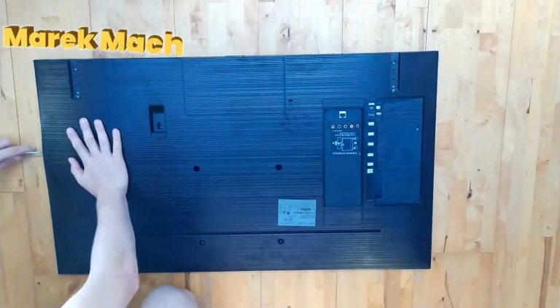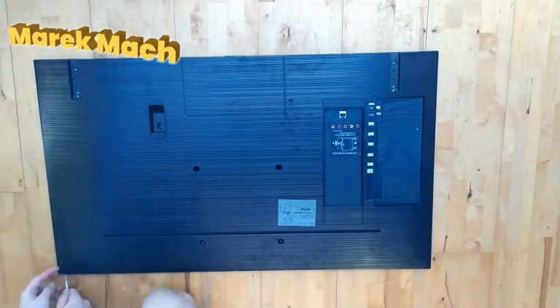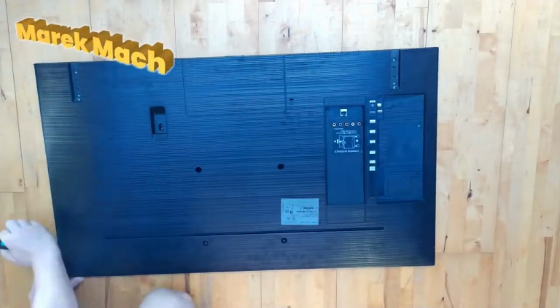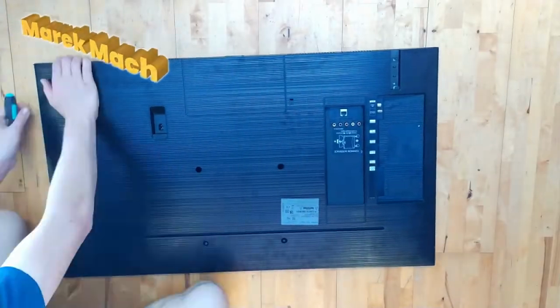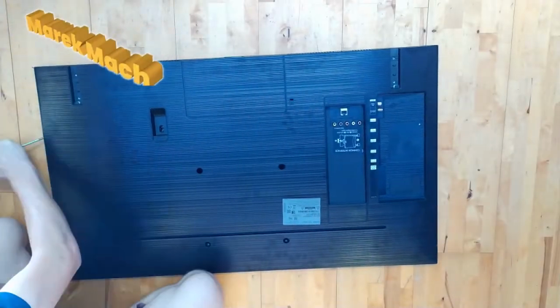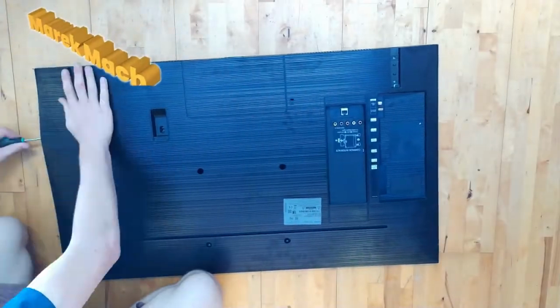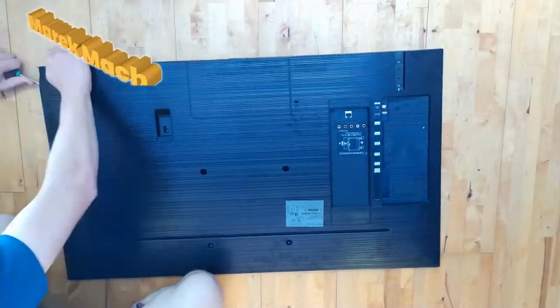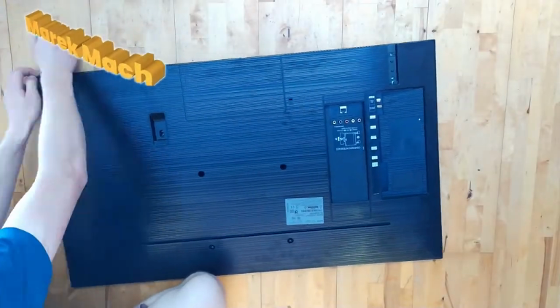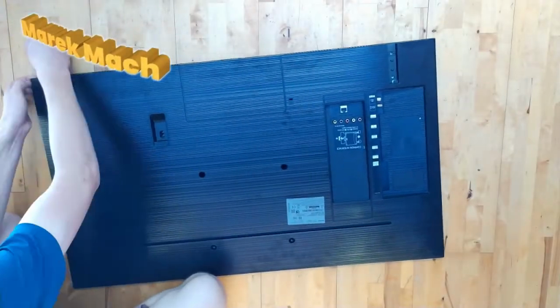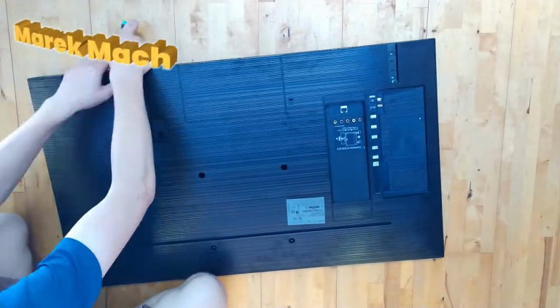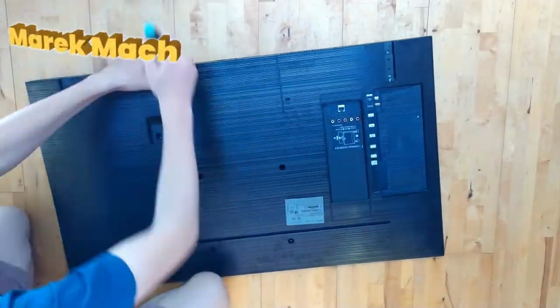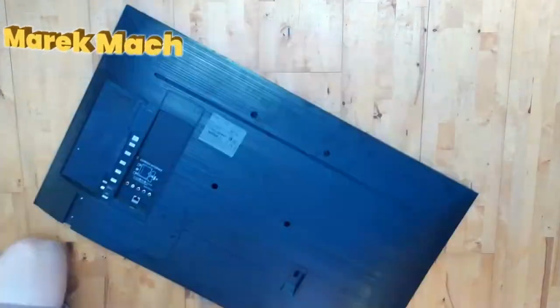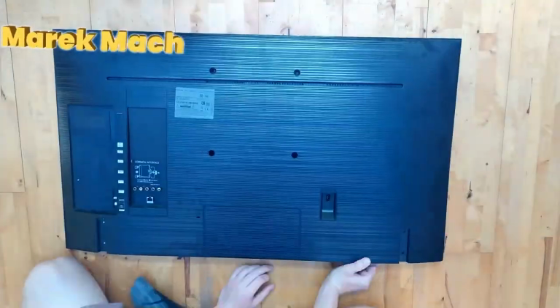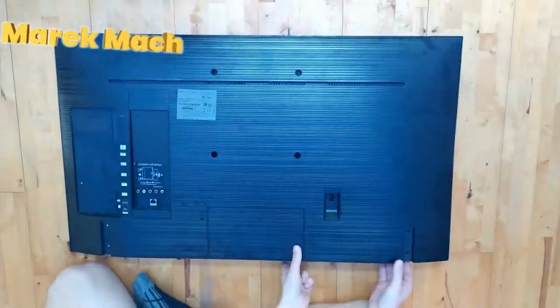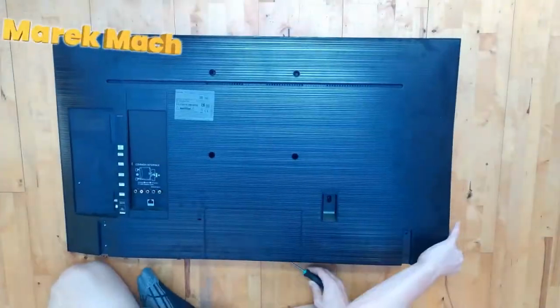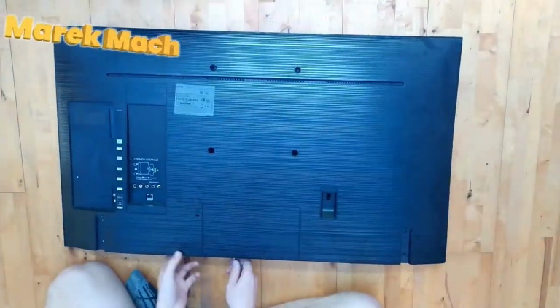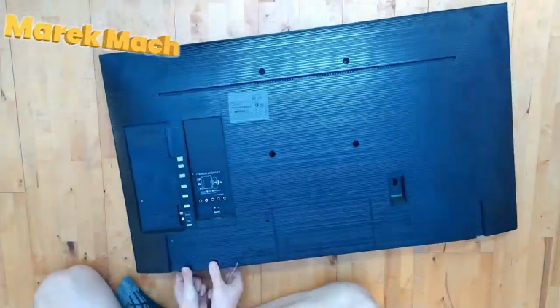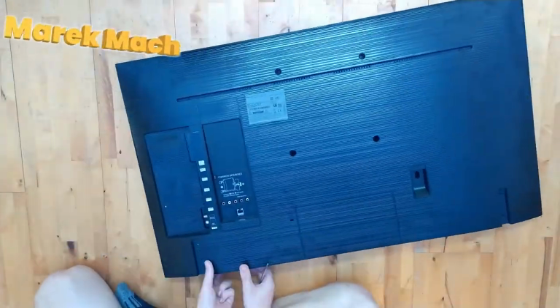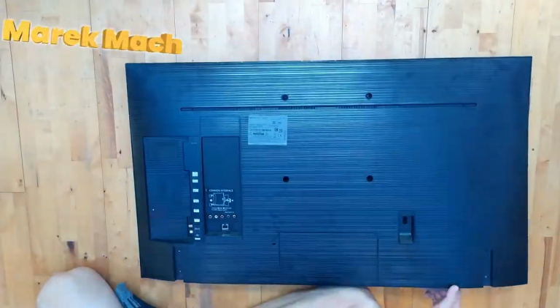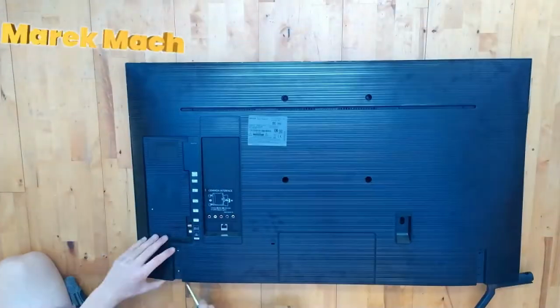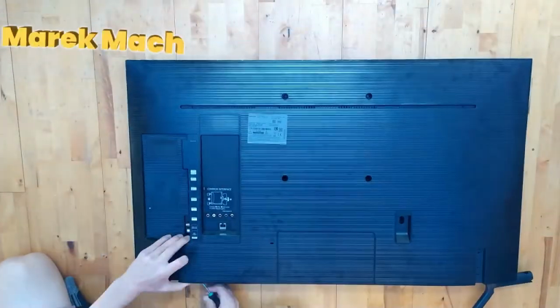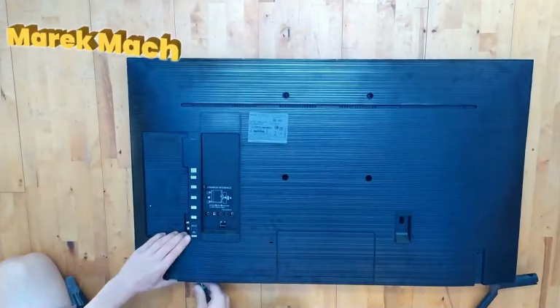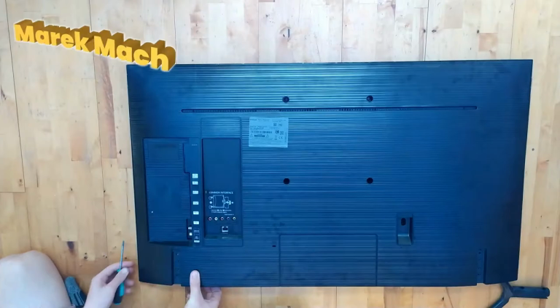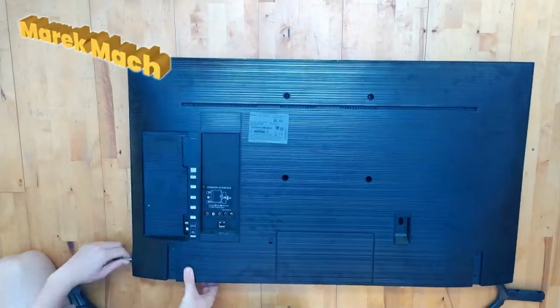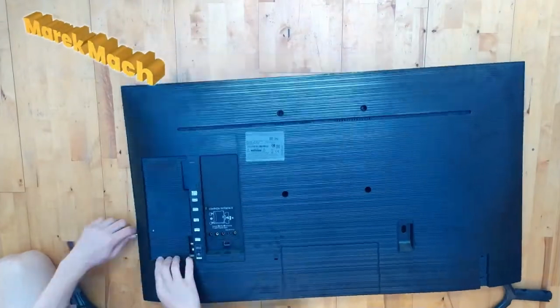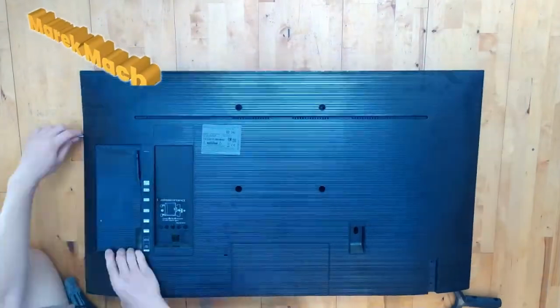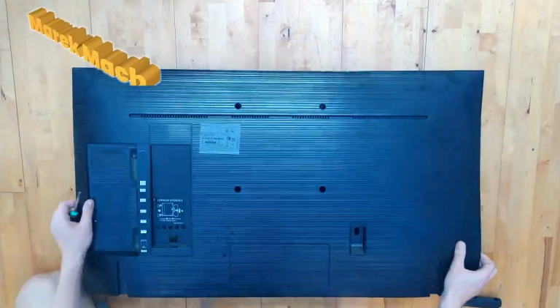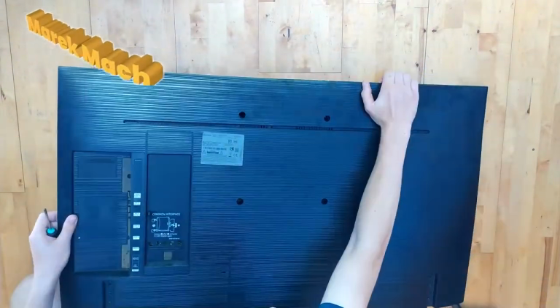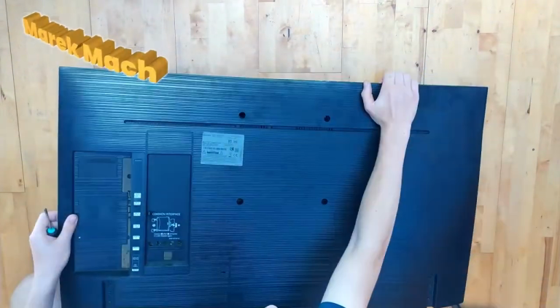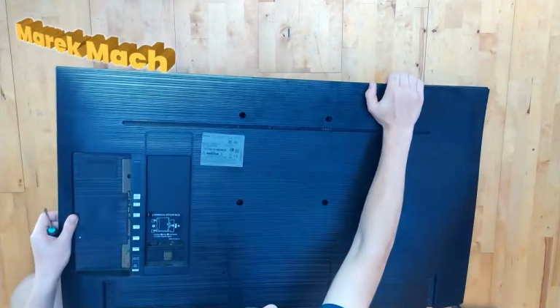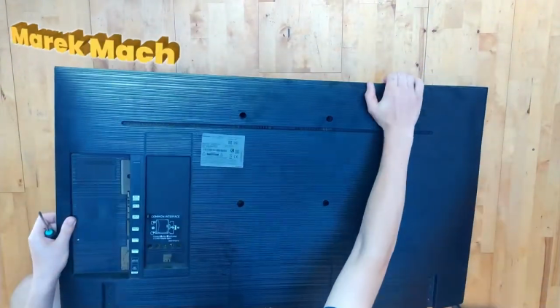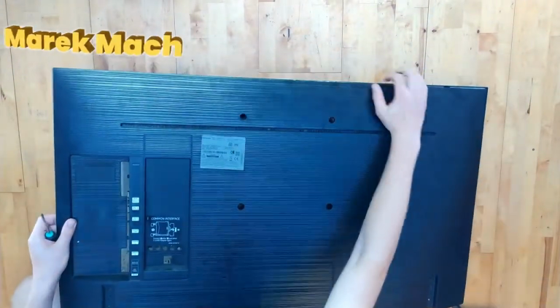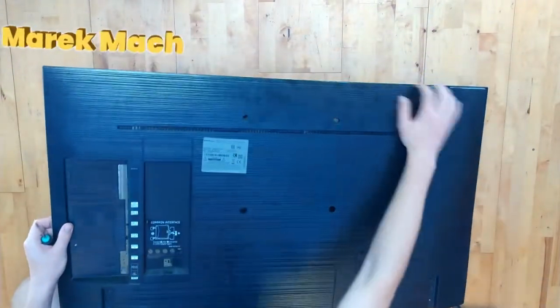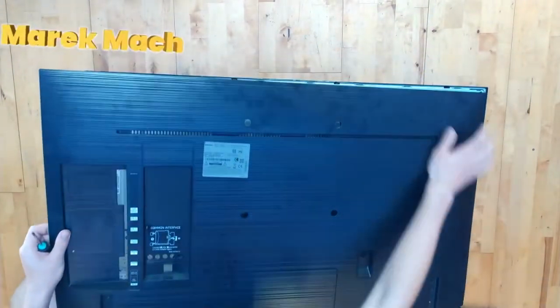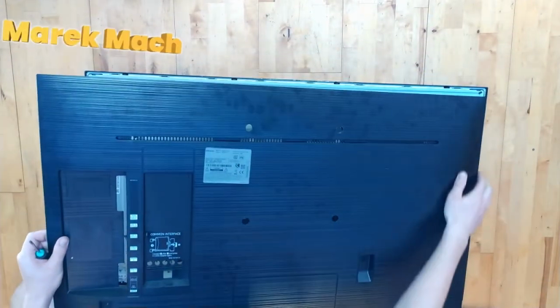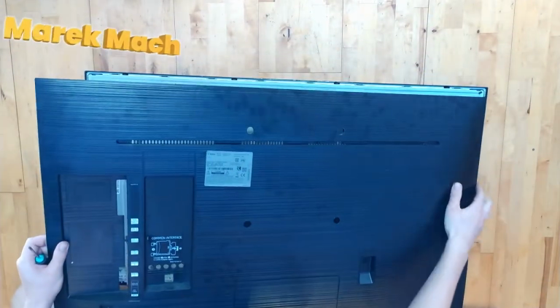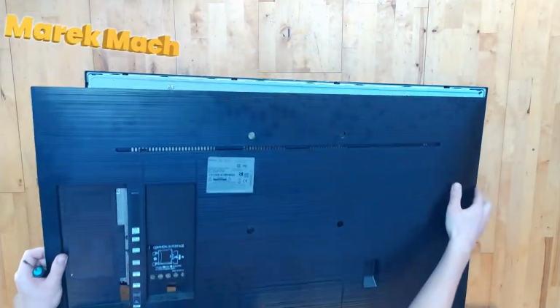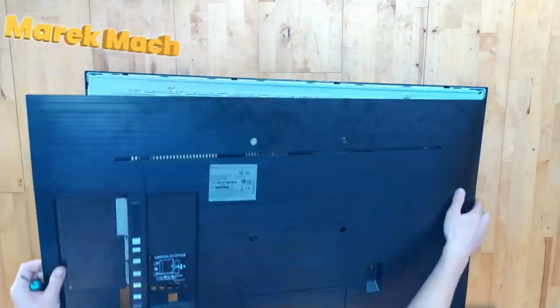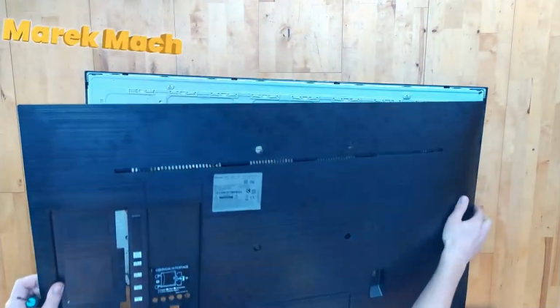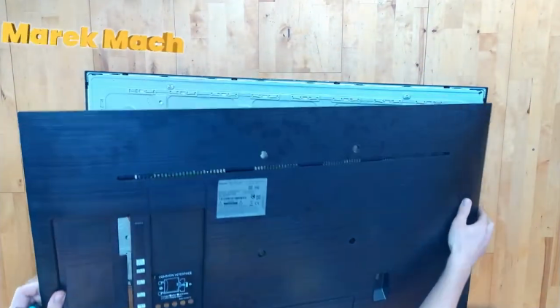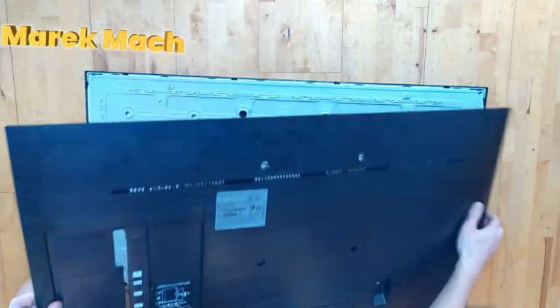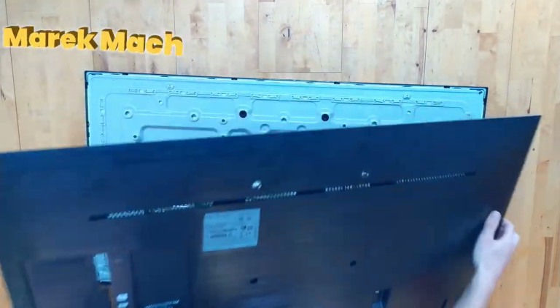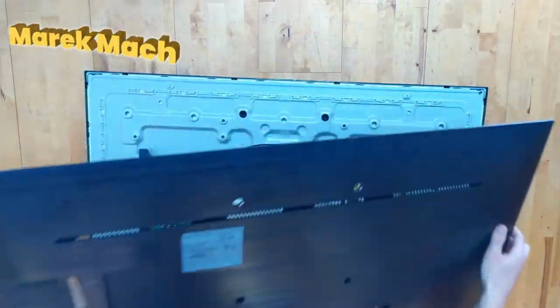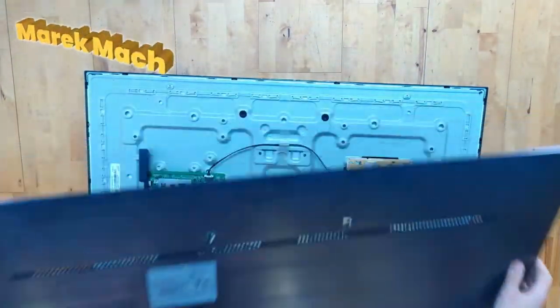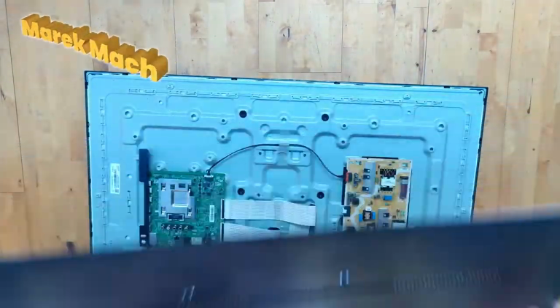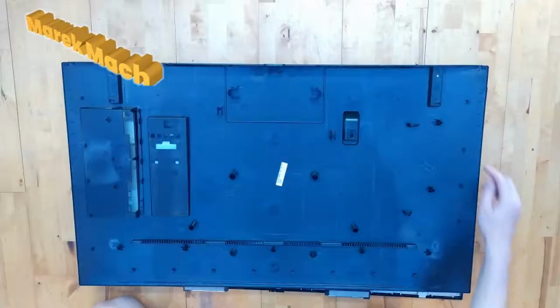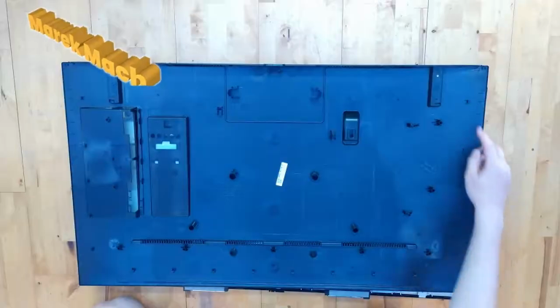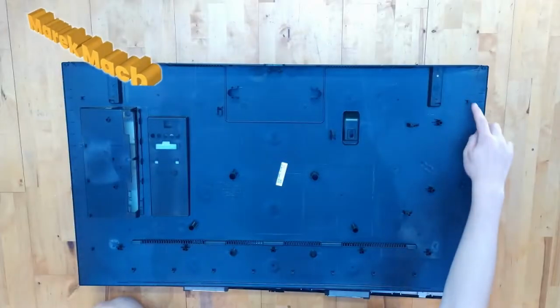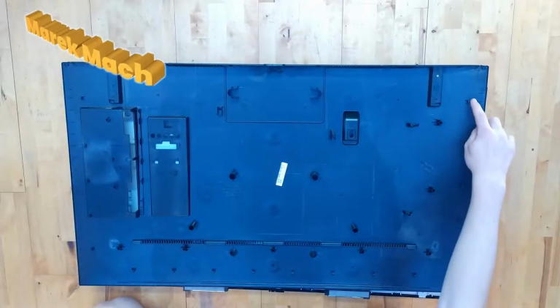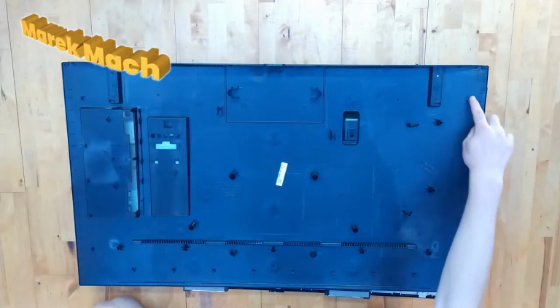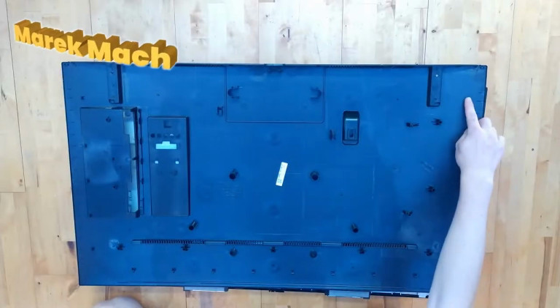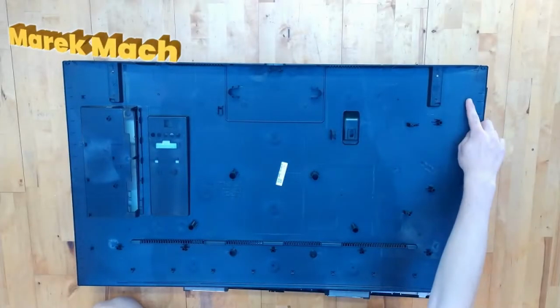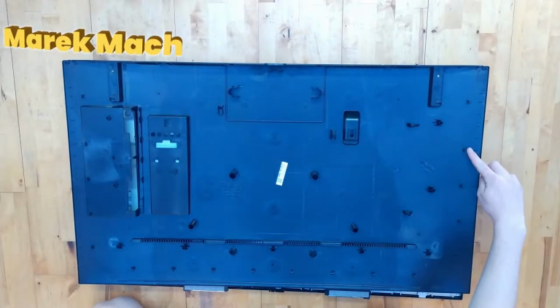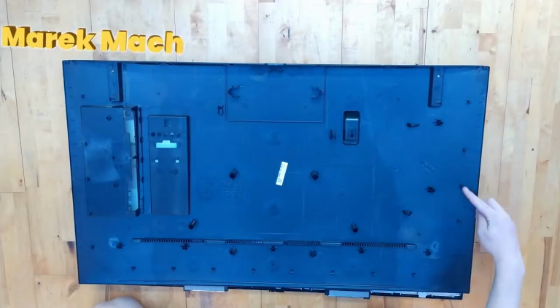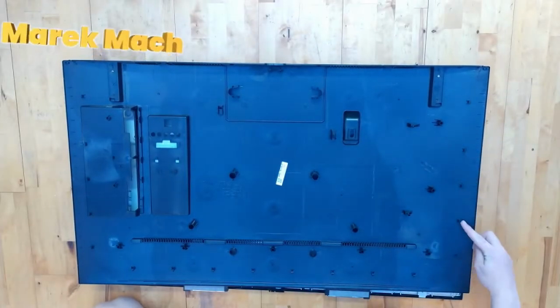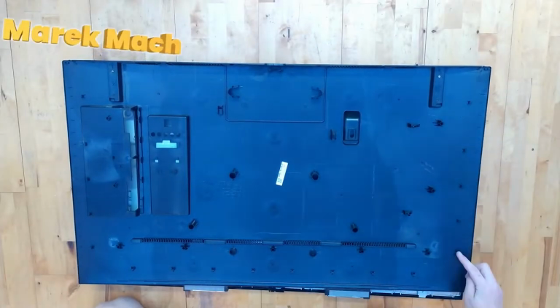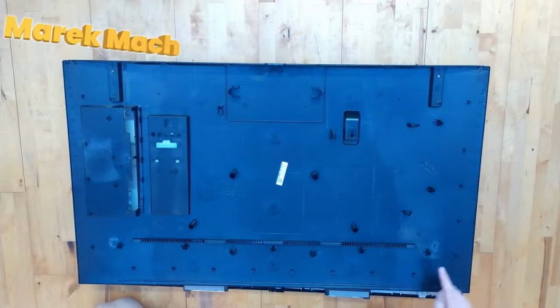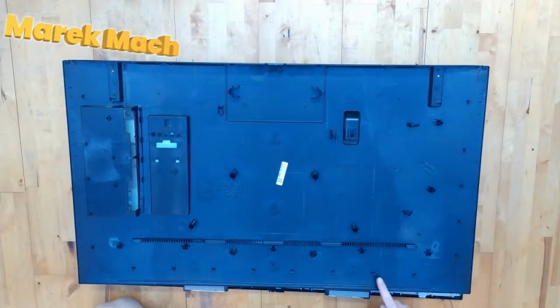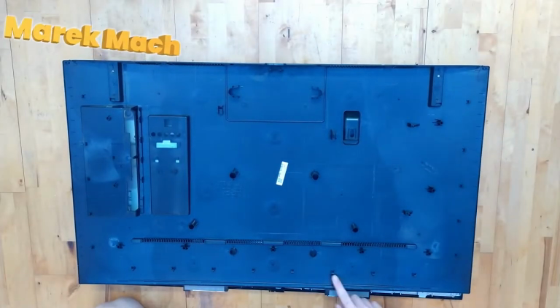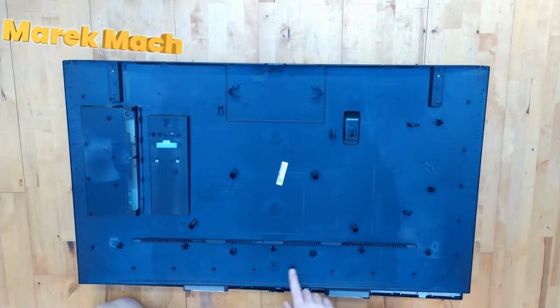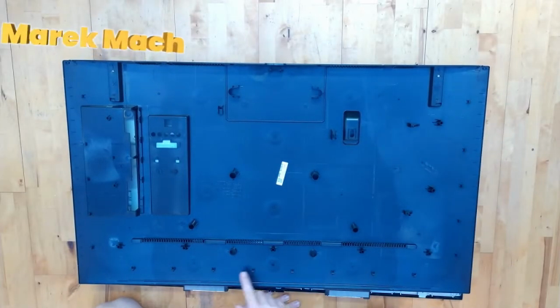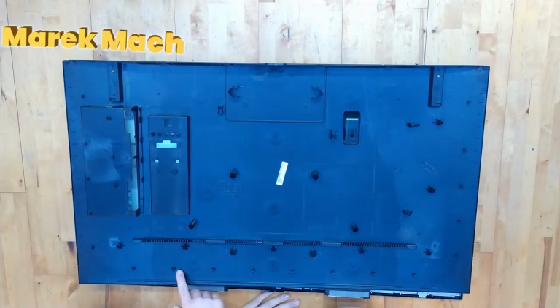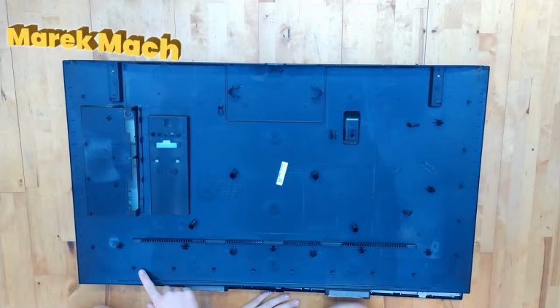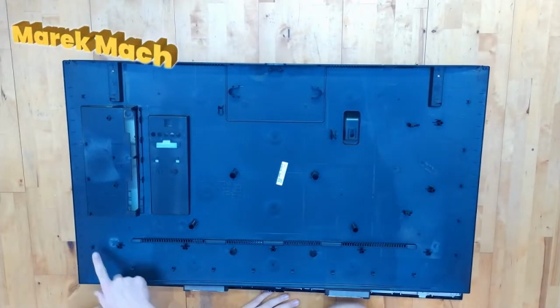There are small clips all around the edges, so remove all of them — you have to kind of bend it and then kind of fold it.